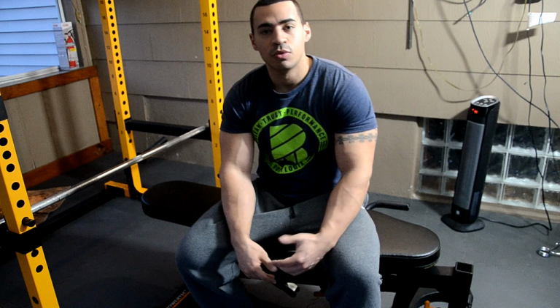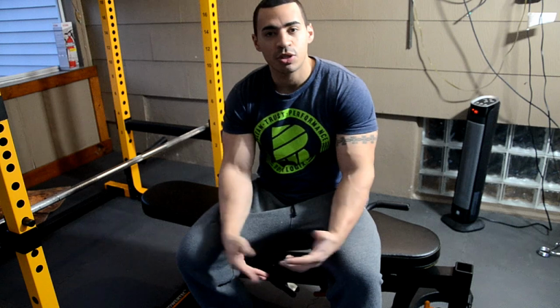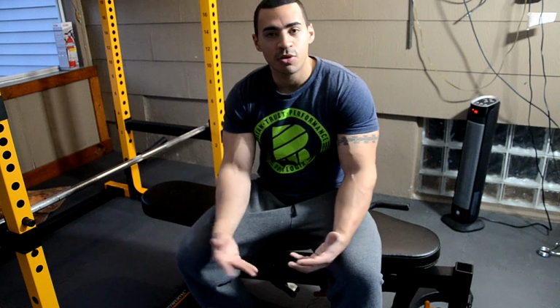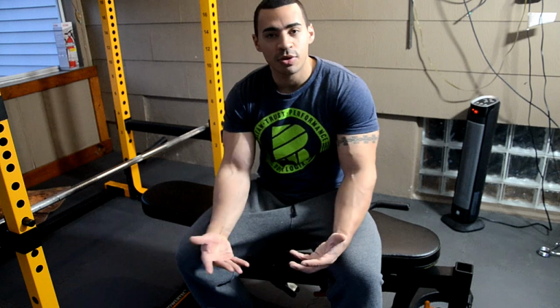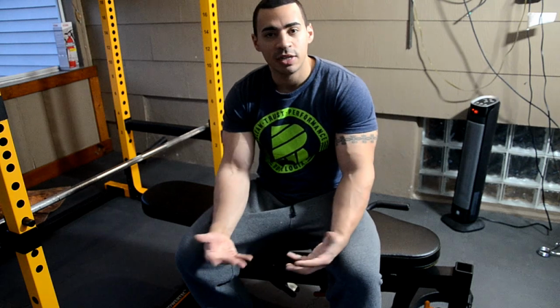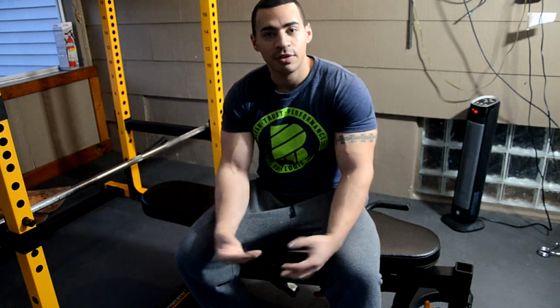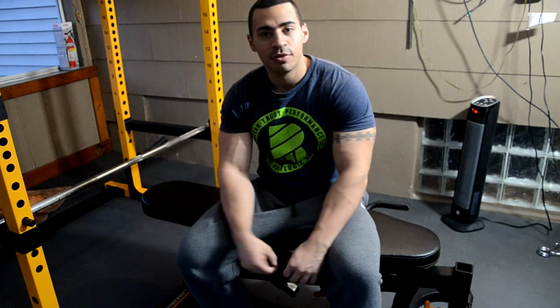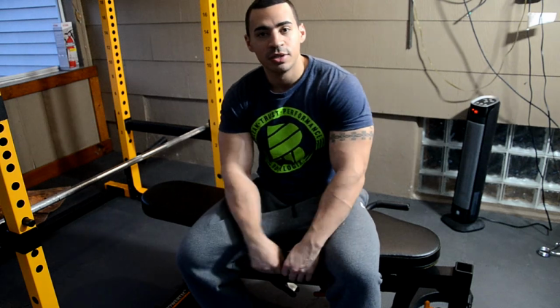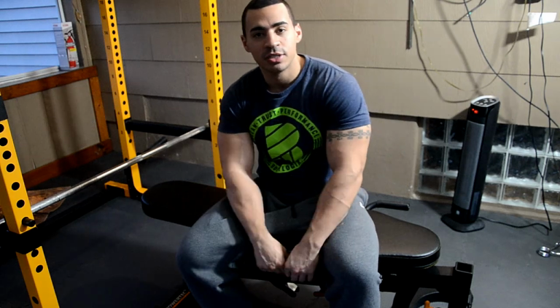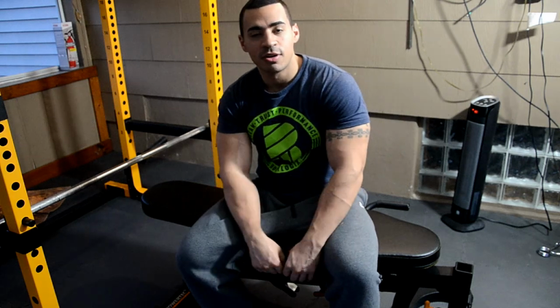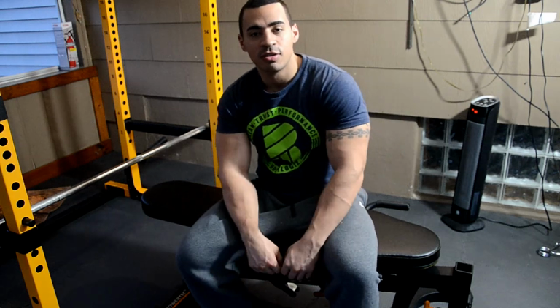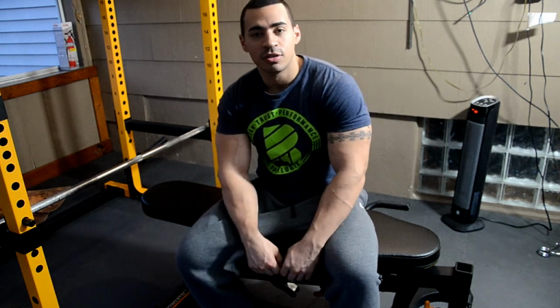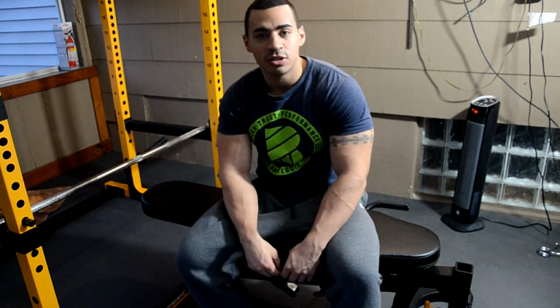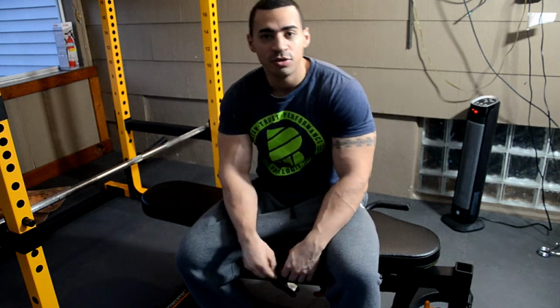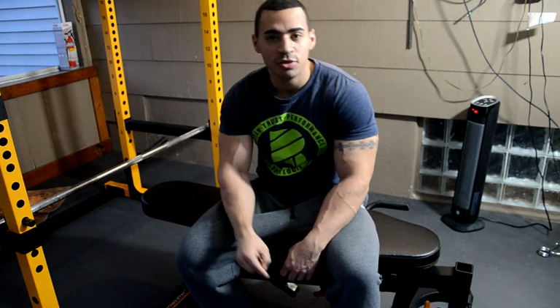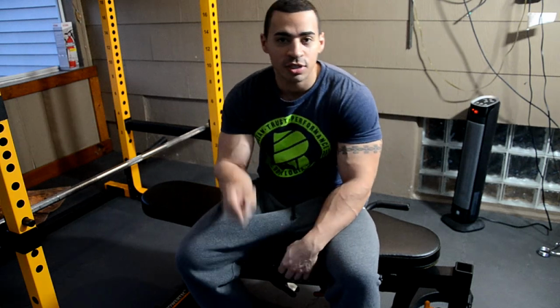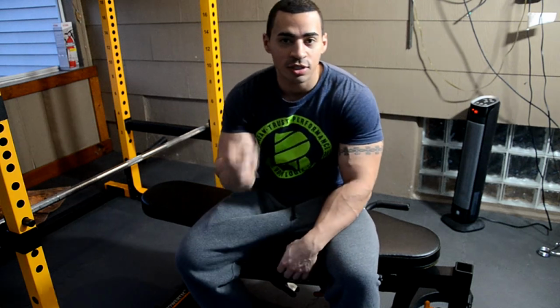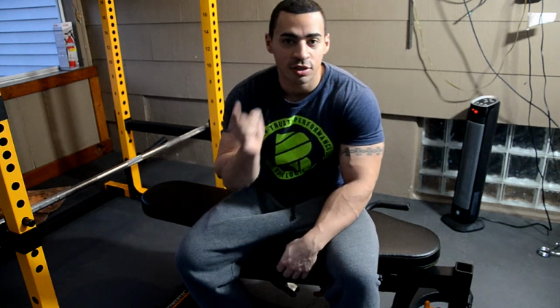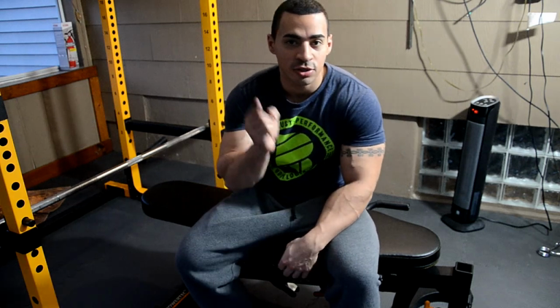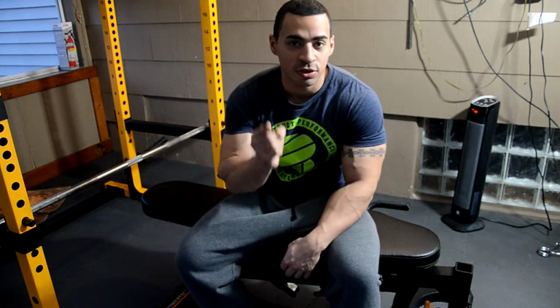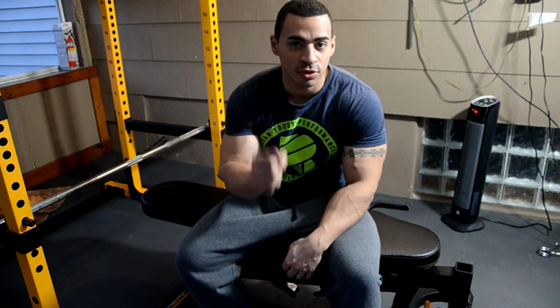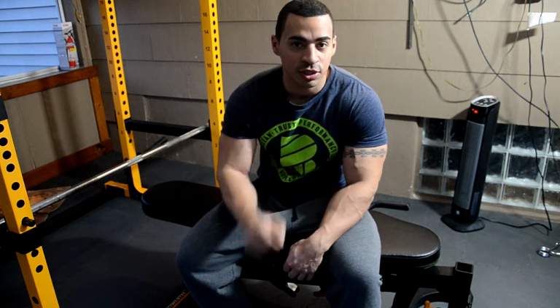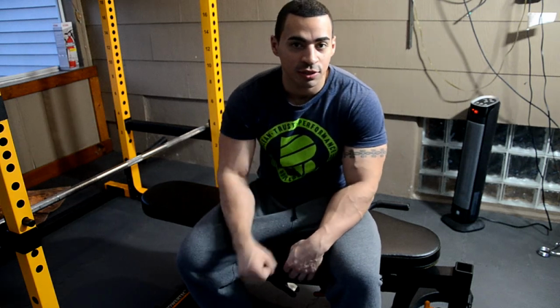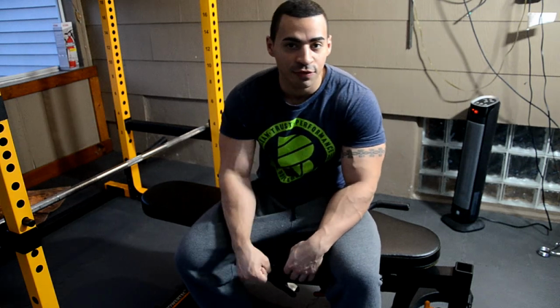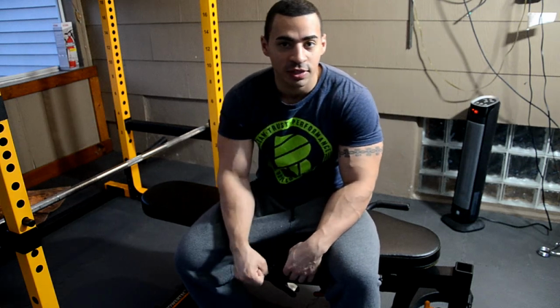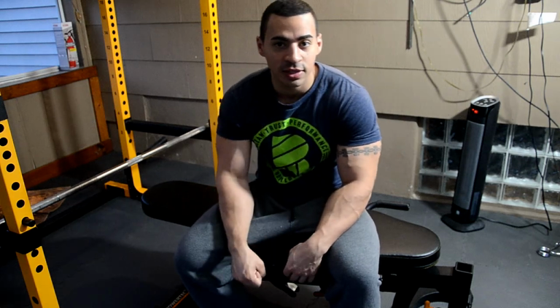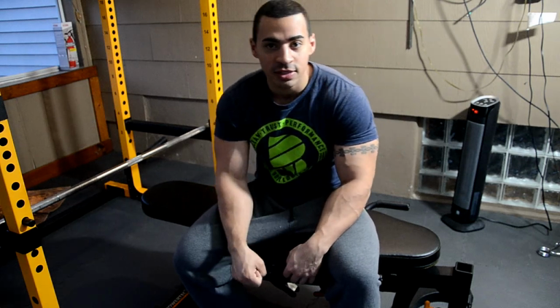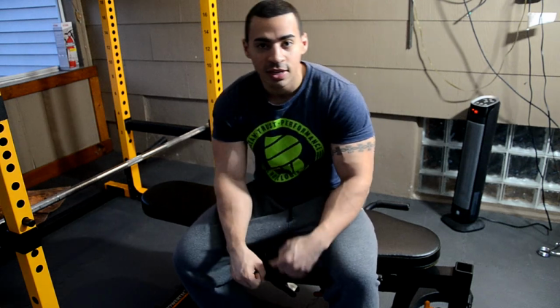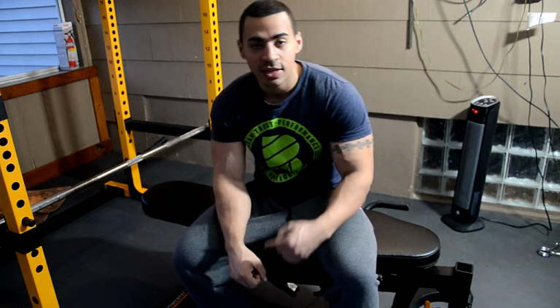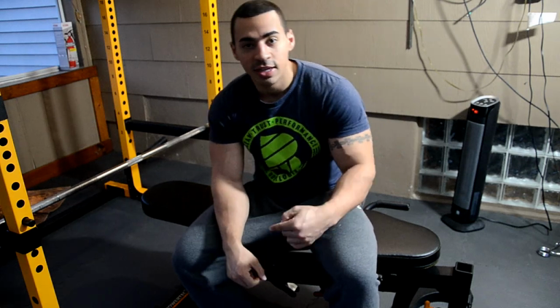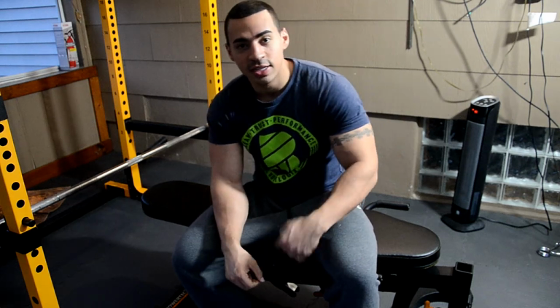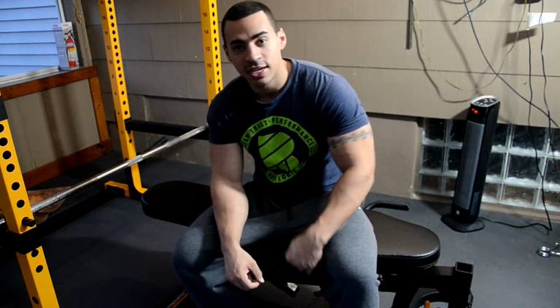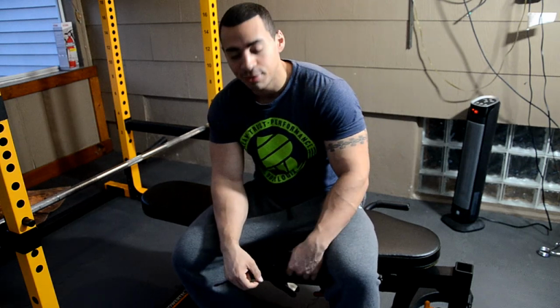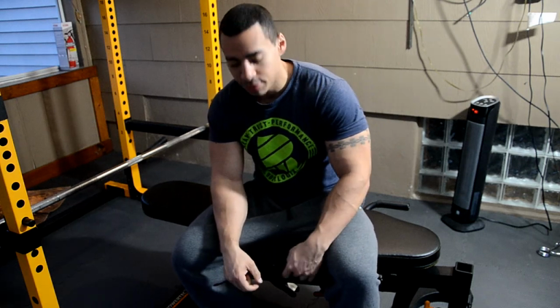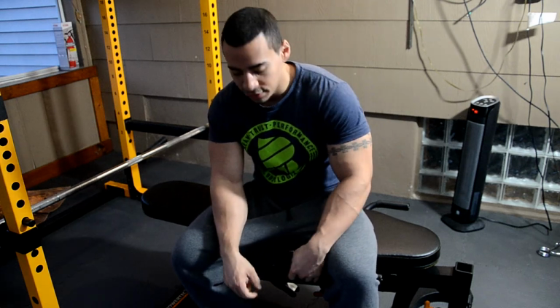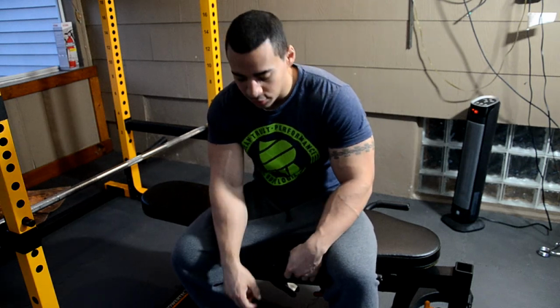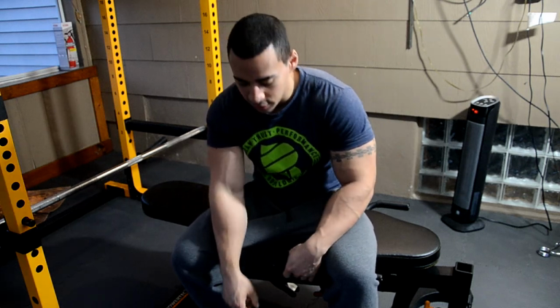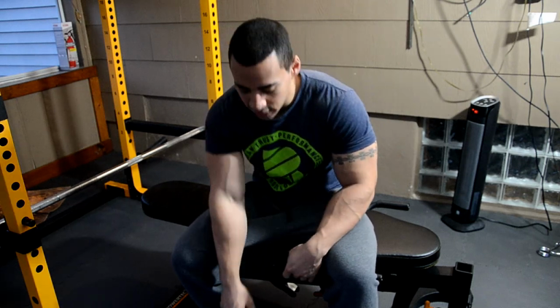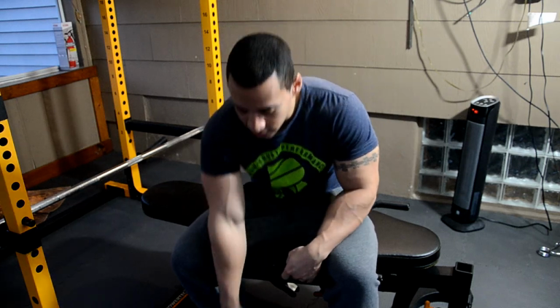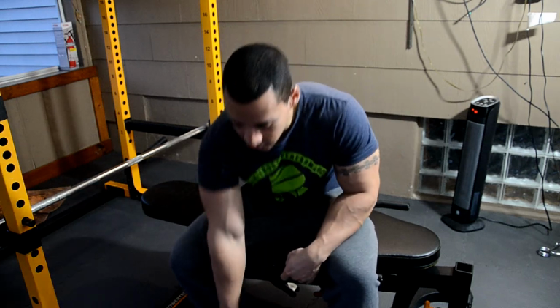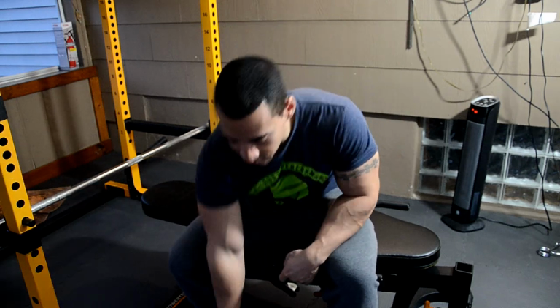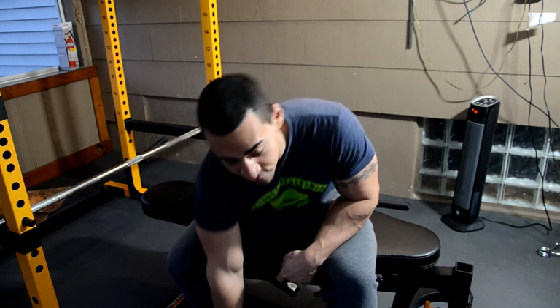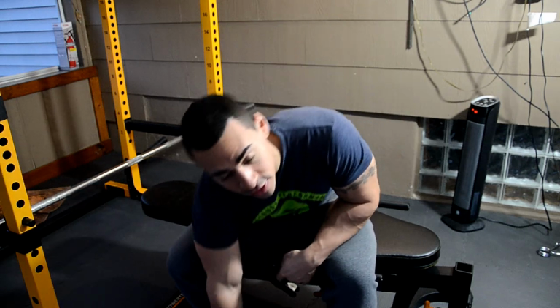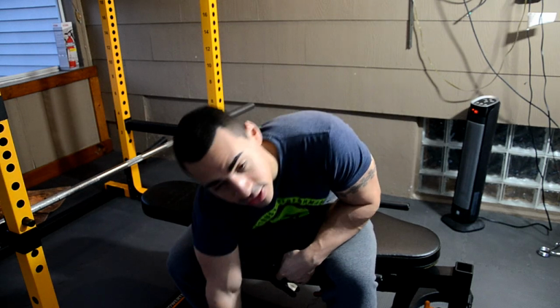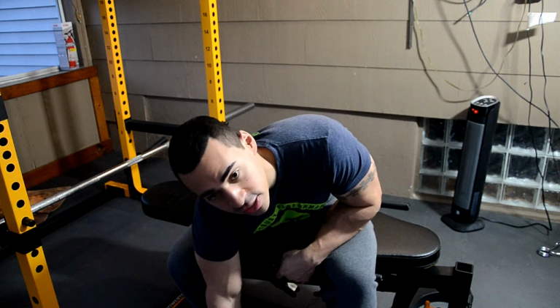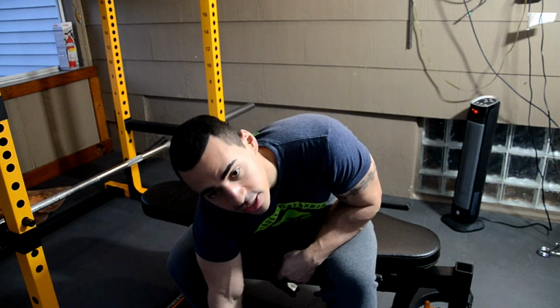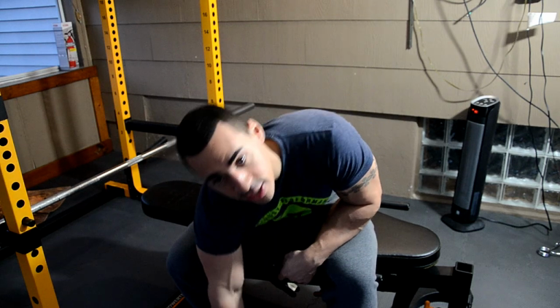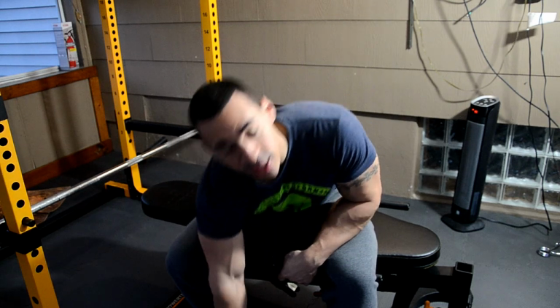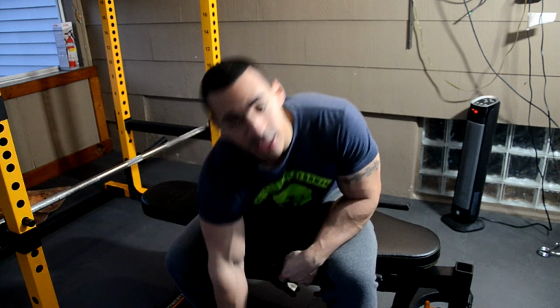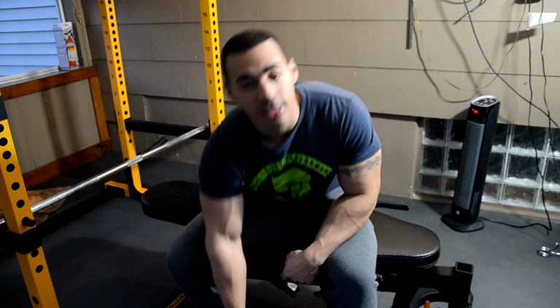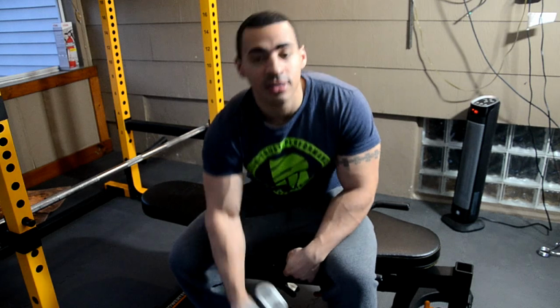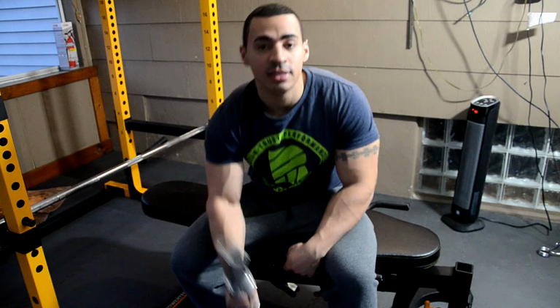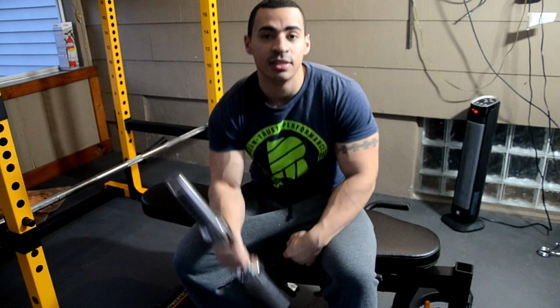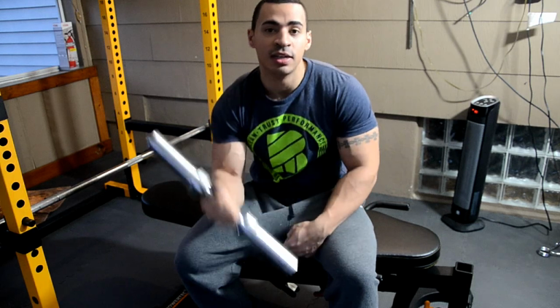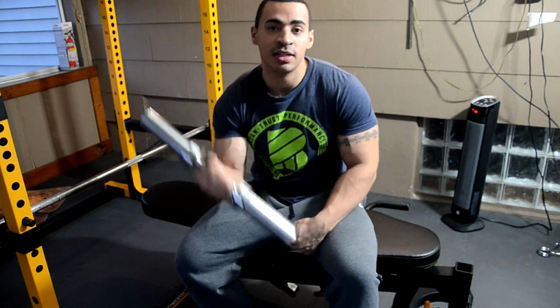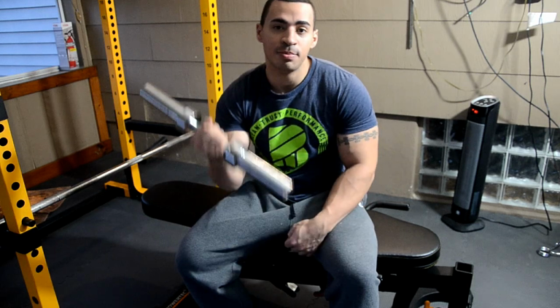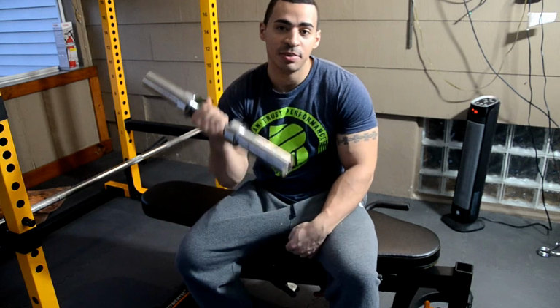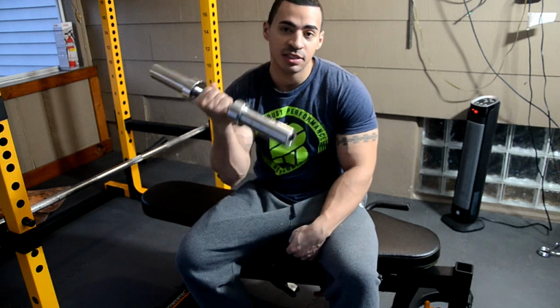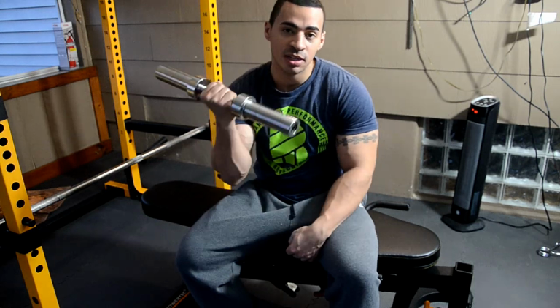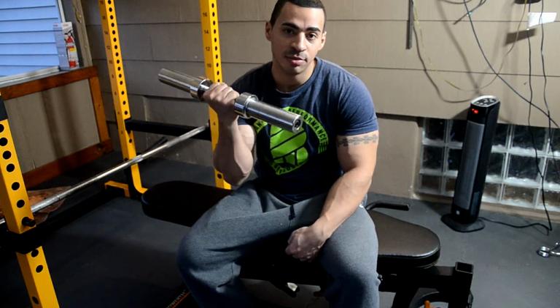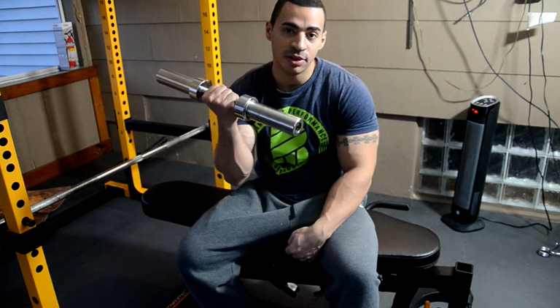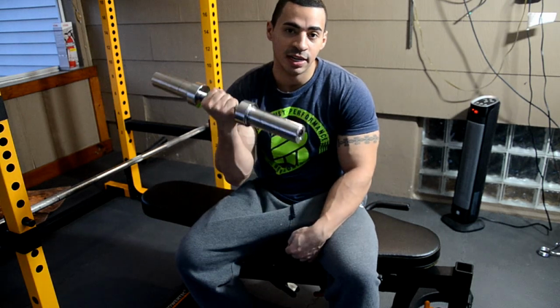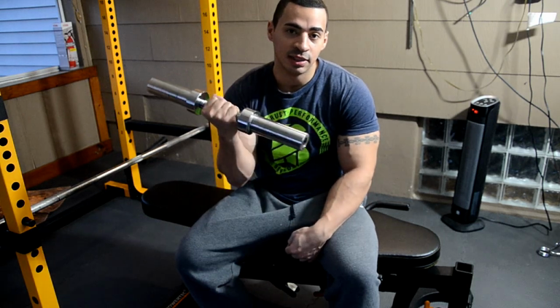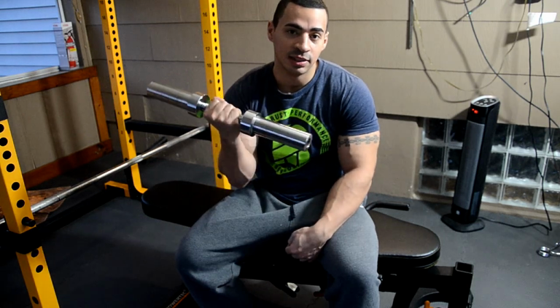What's going on everyone? This is Carl. The solution is in the solution to fitness, and today we'll be reviewing the Fitness Gear Olympic Dumbbell Handle.